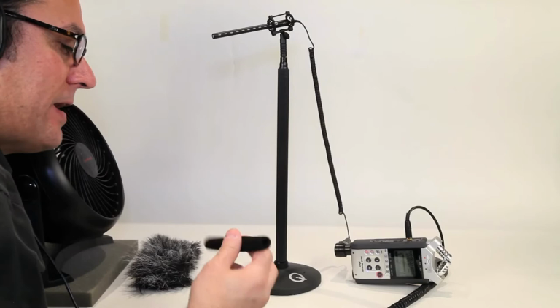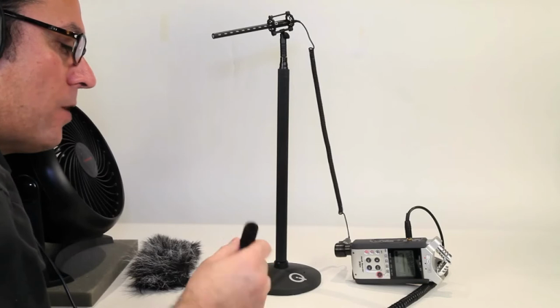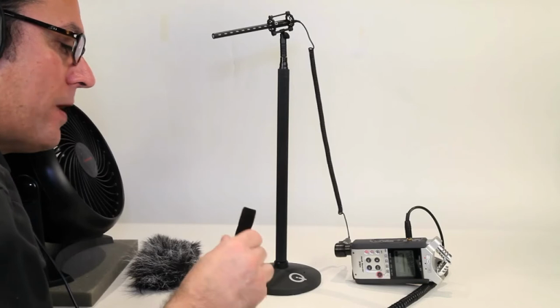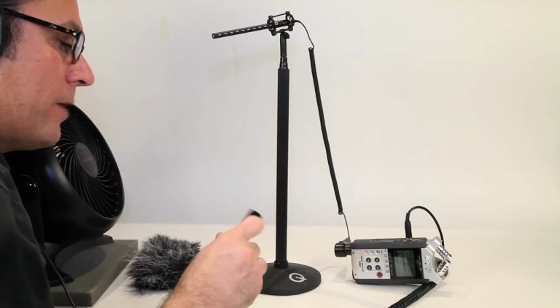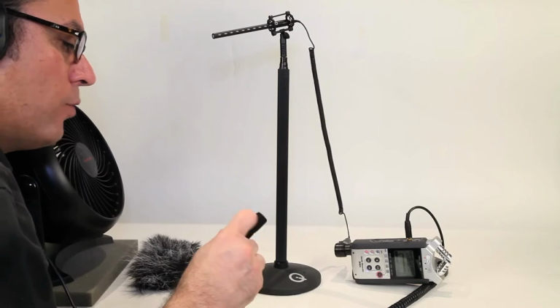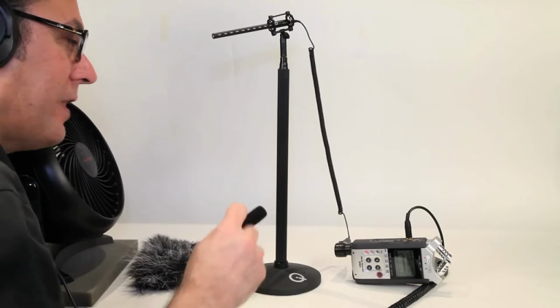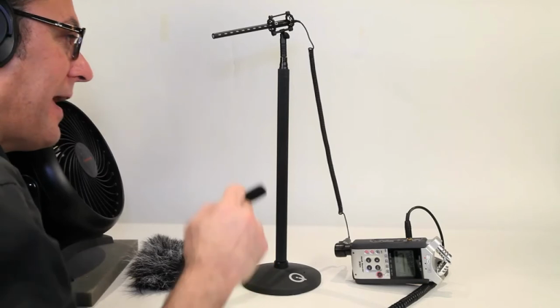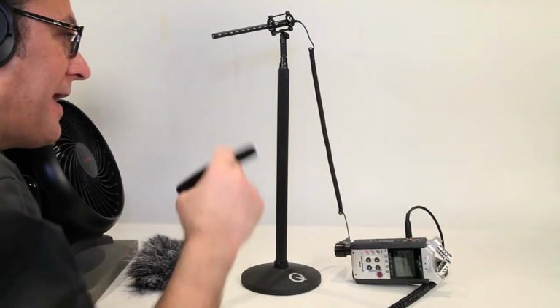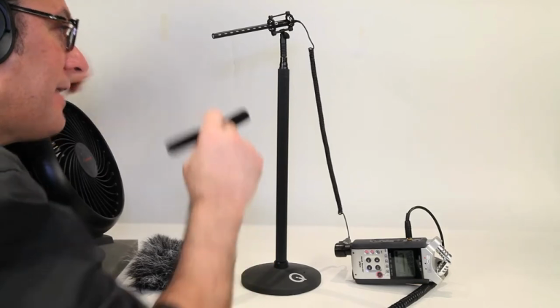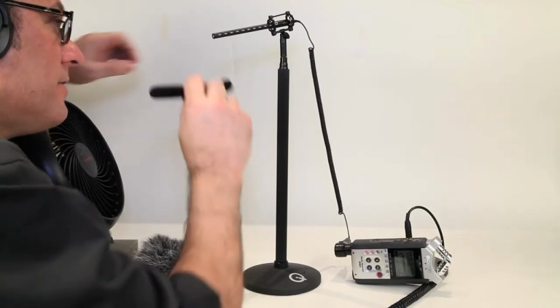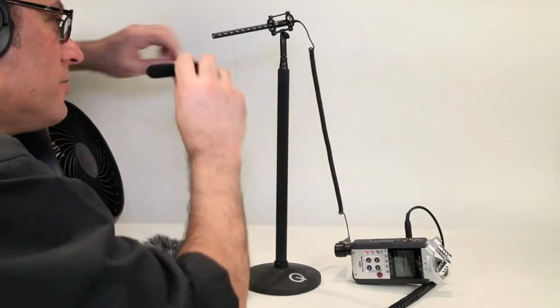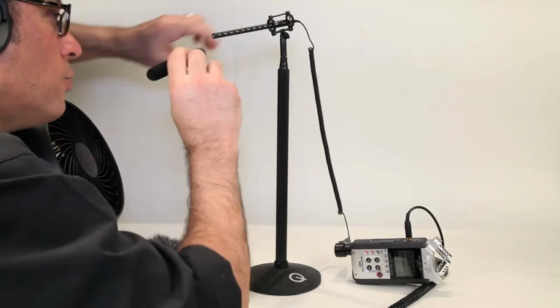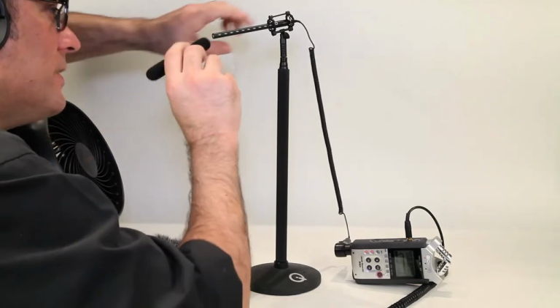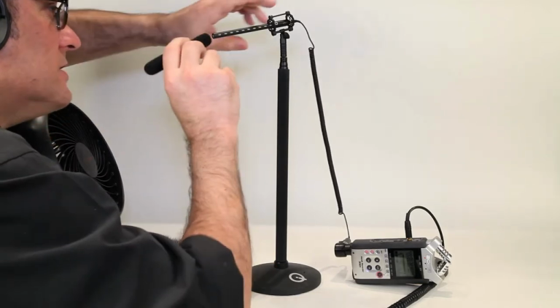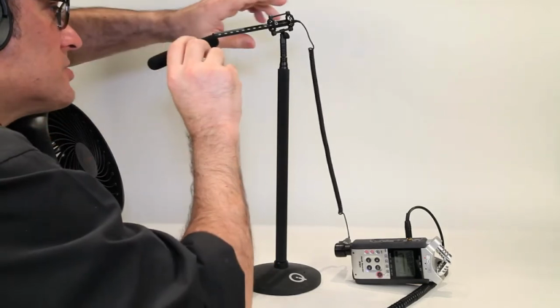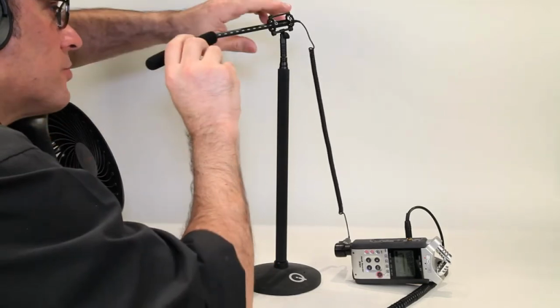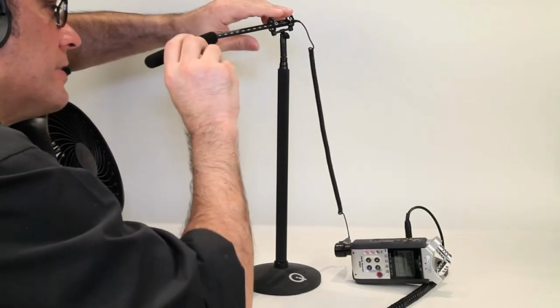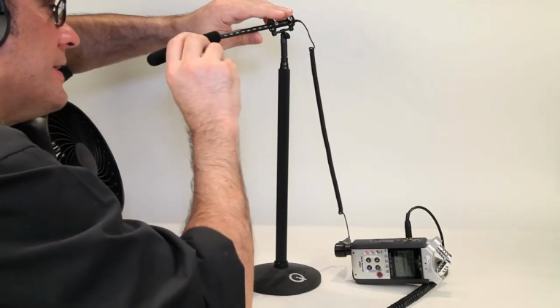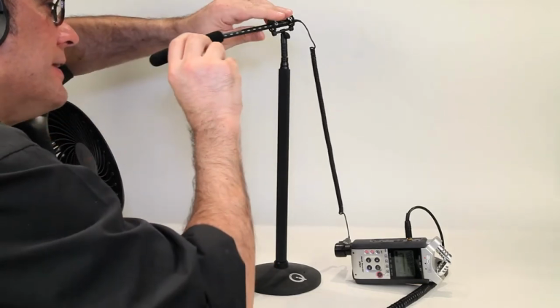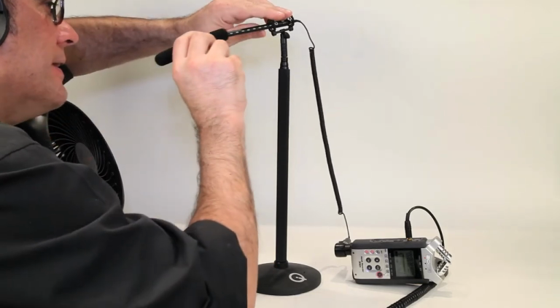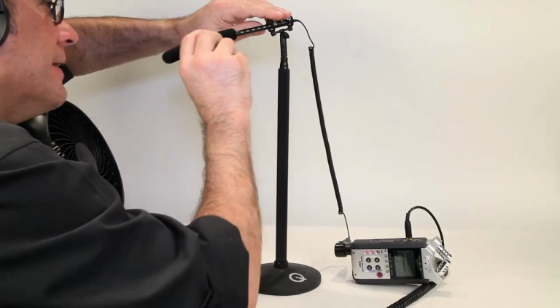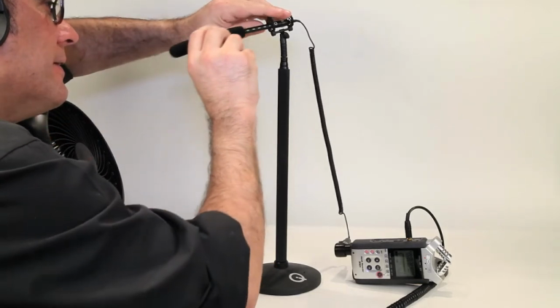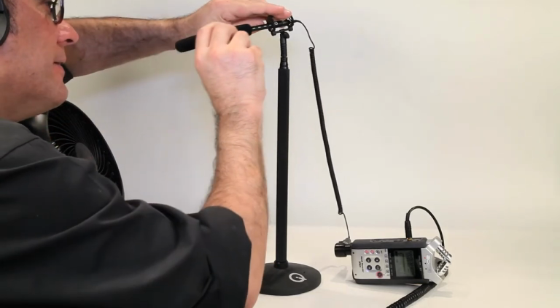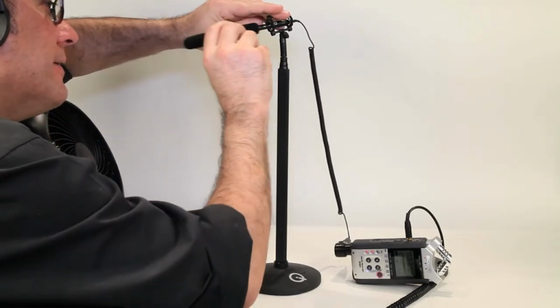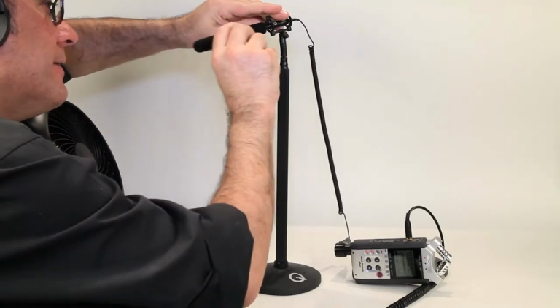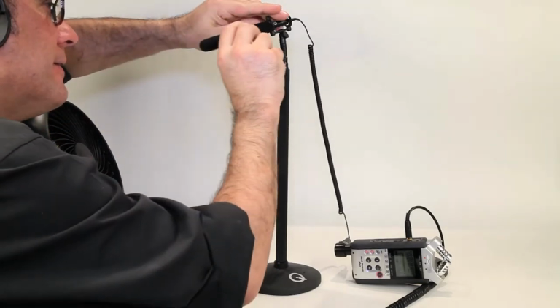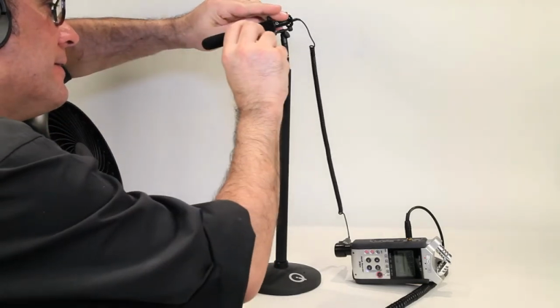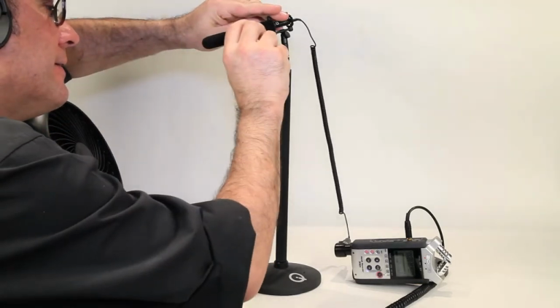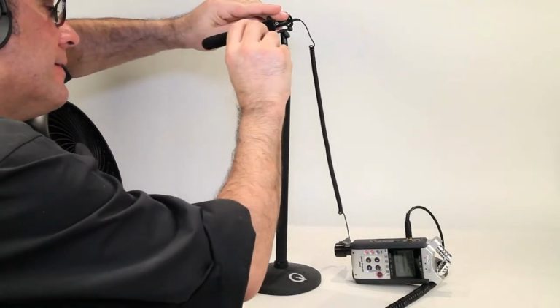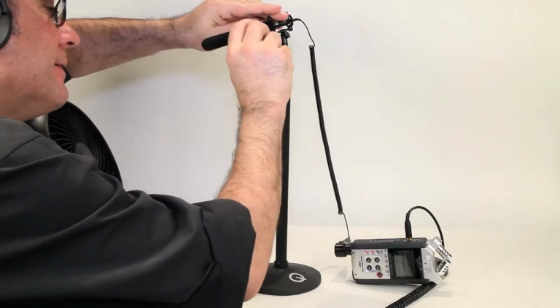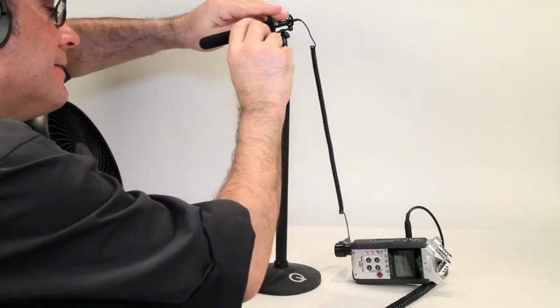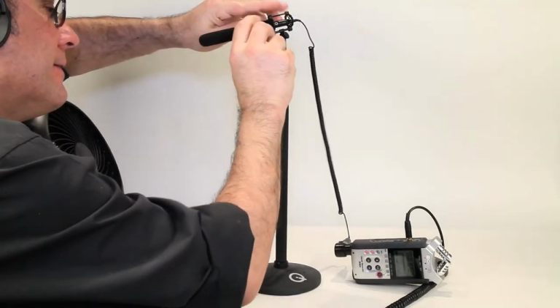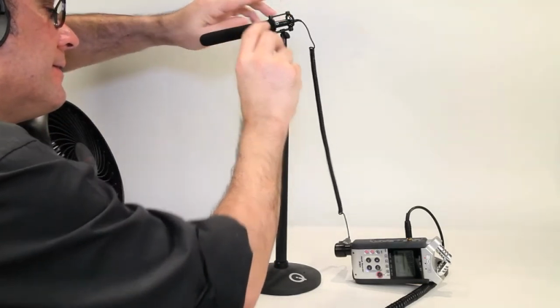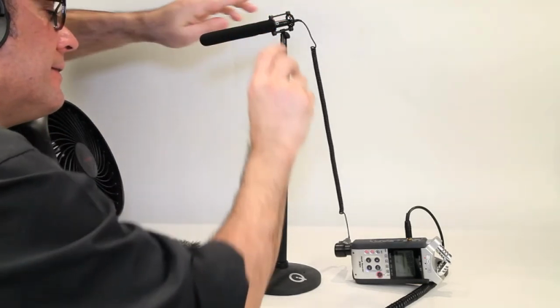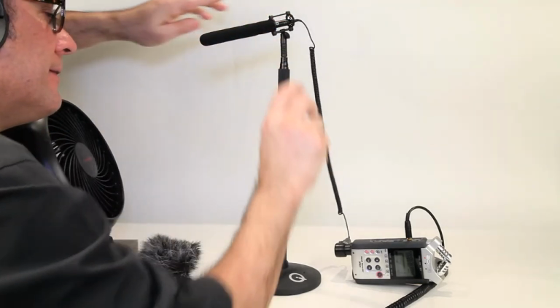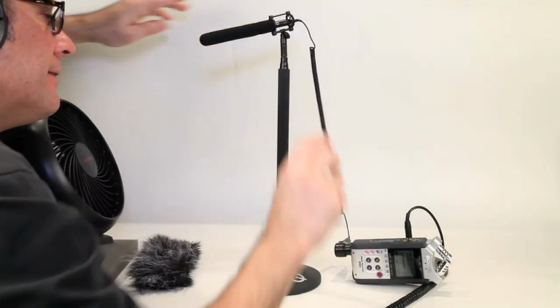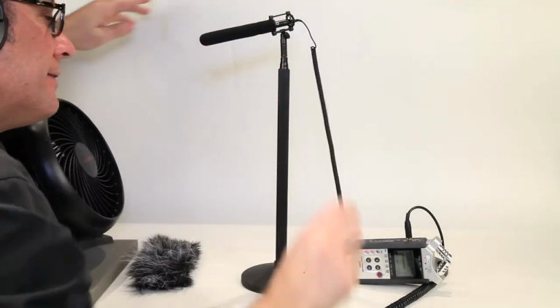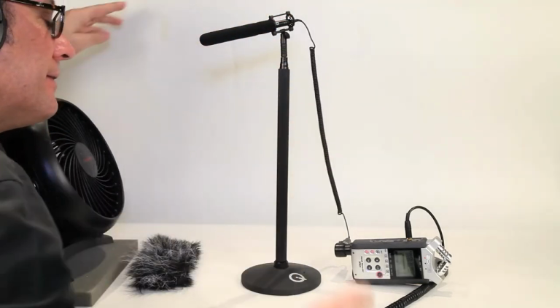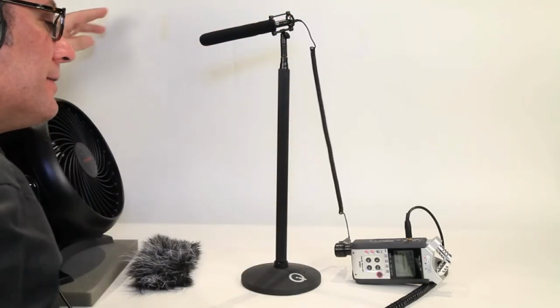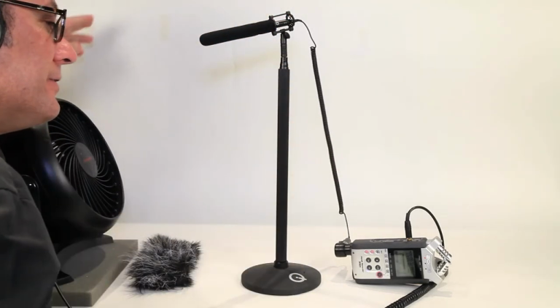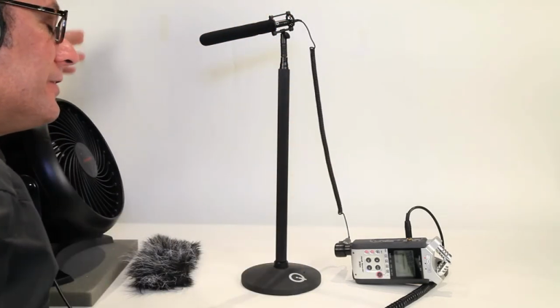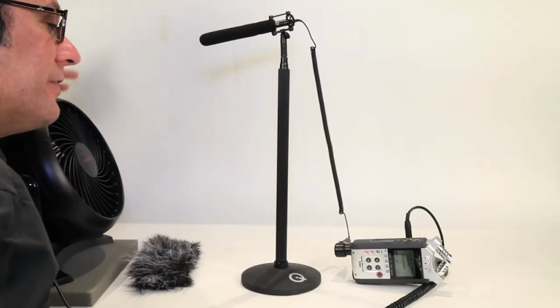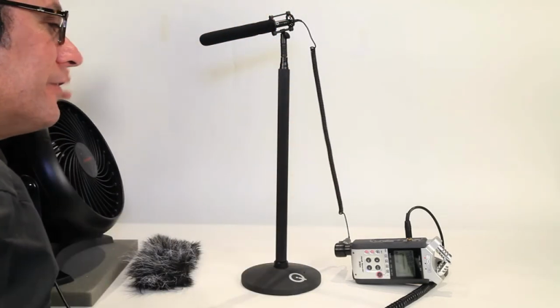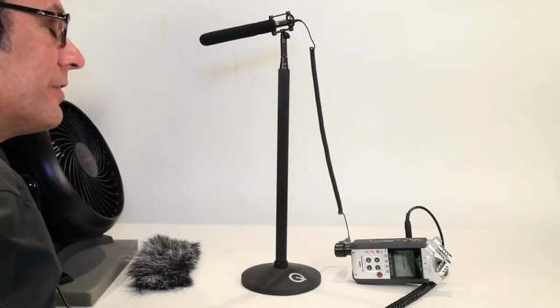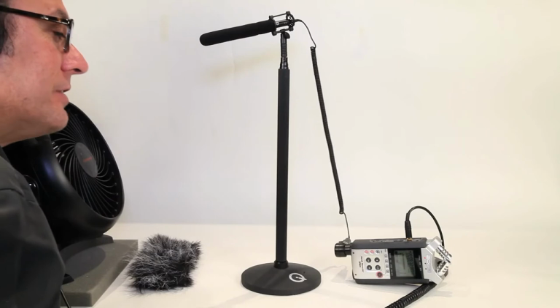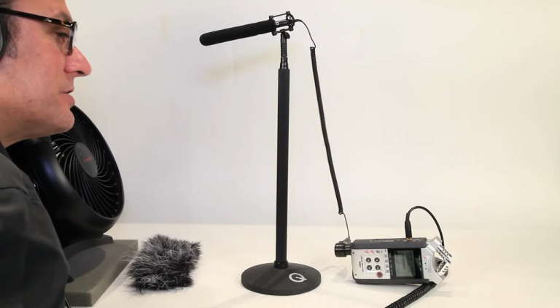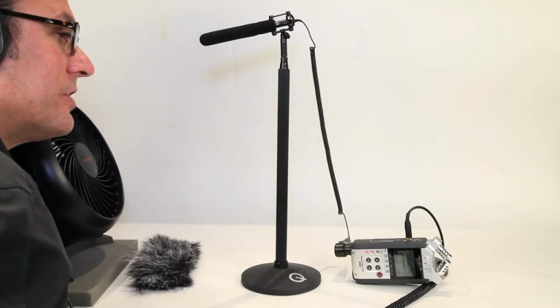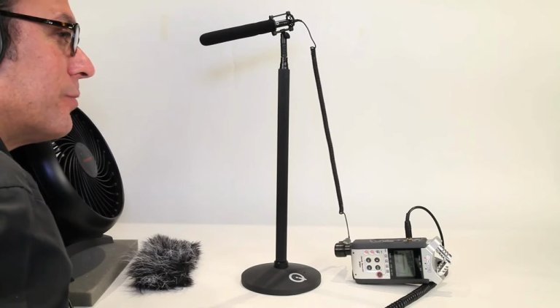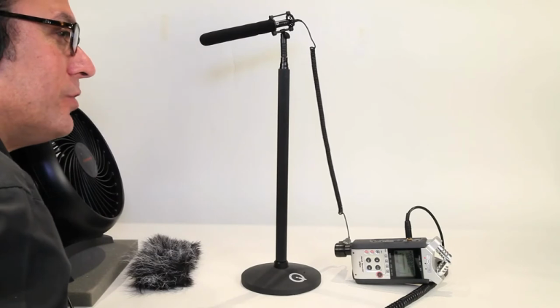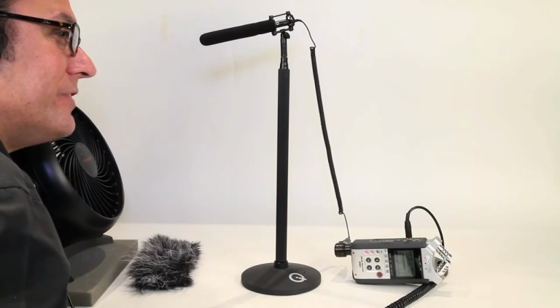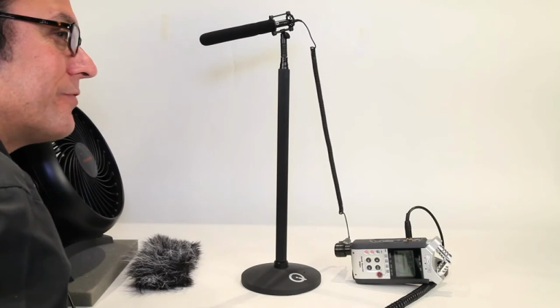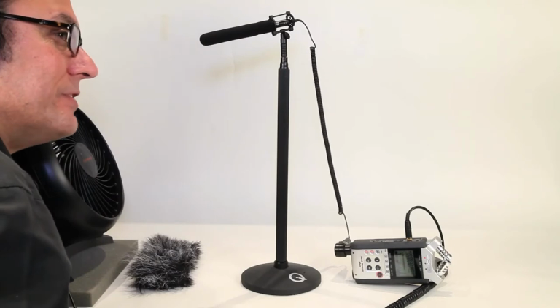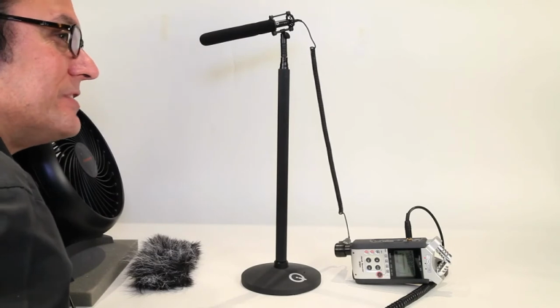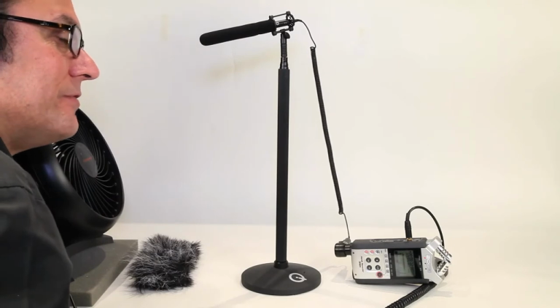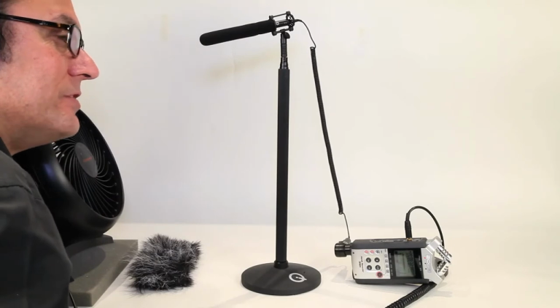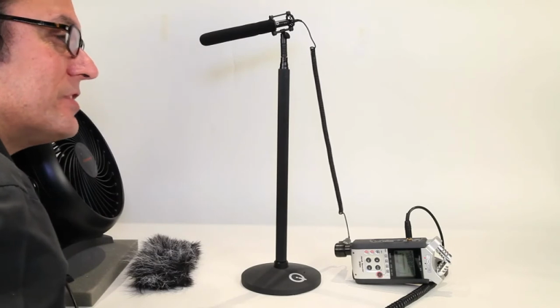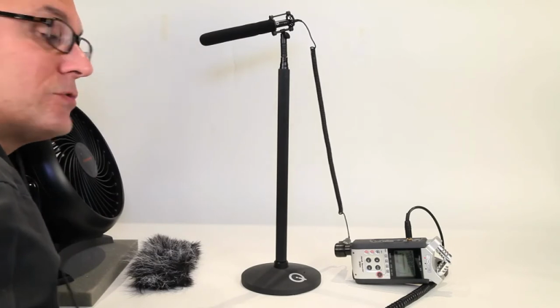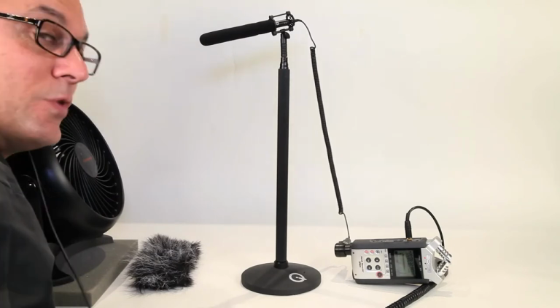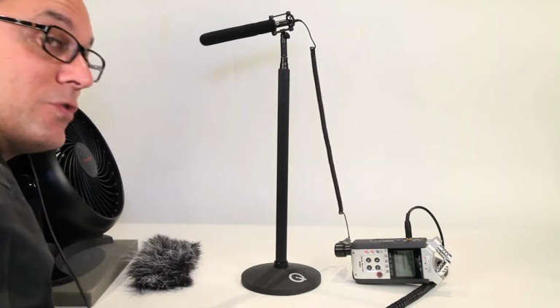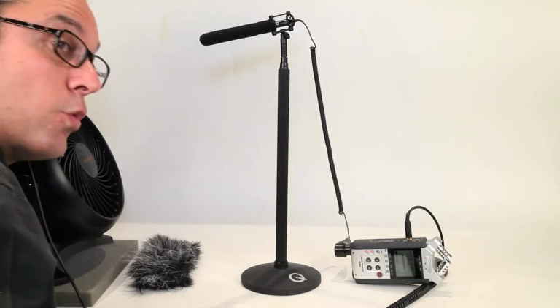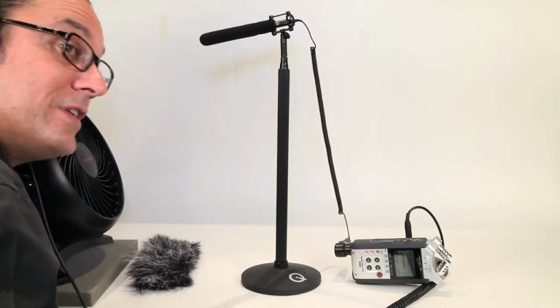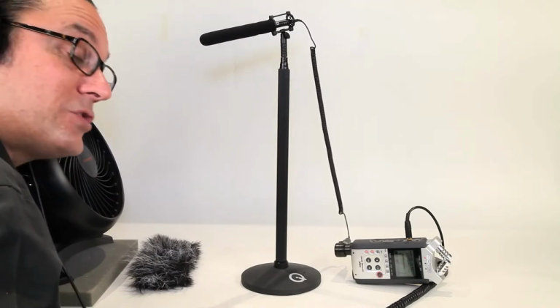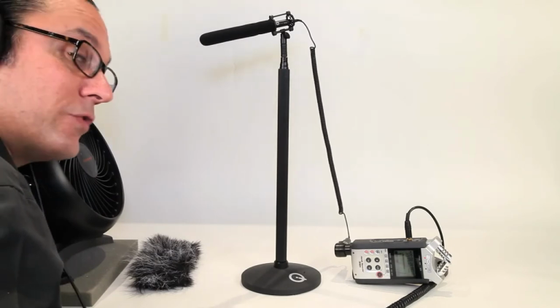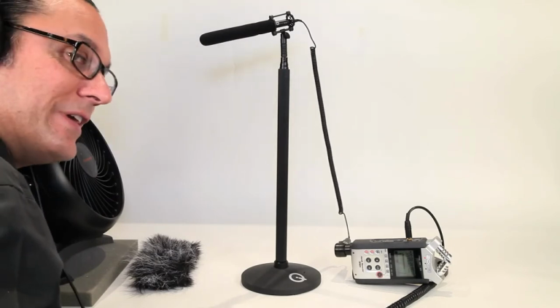Now I will add the windscreen. You can hear a considerable difference even just with the windscreen.